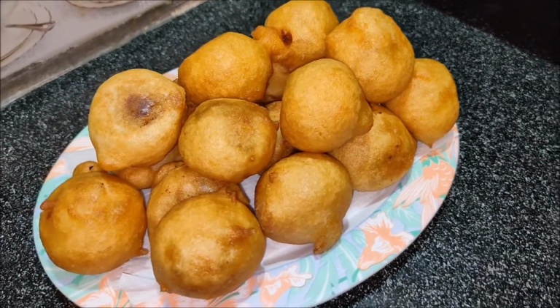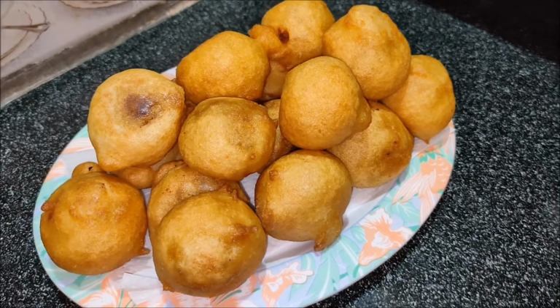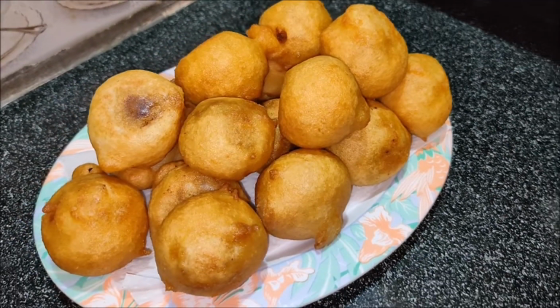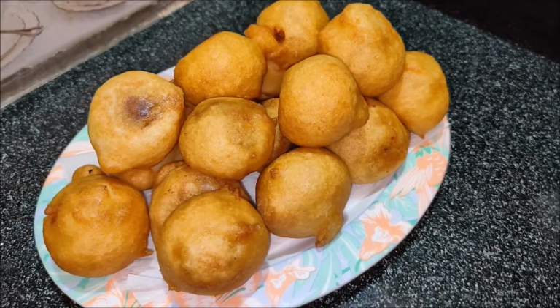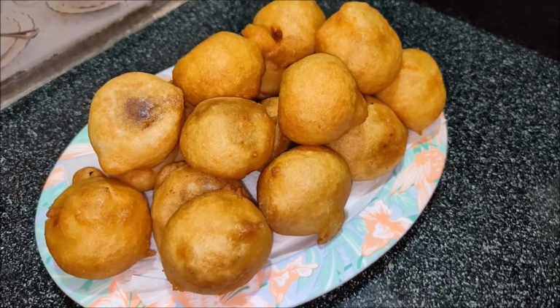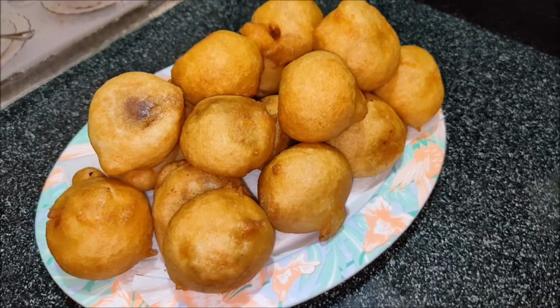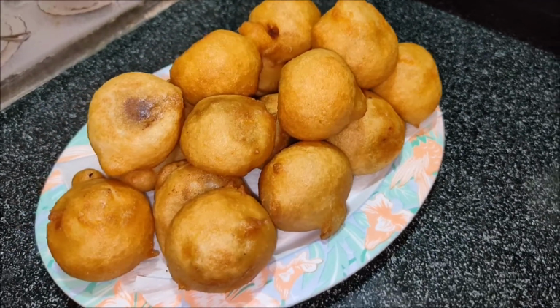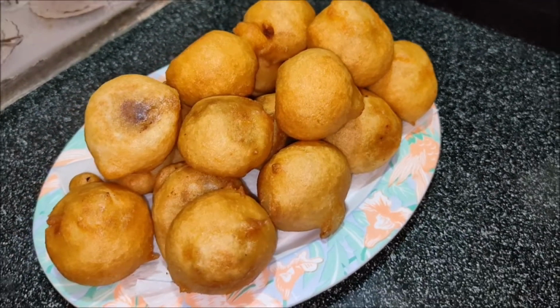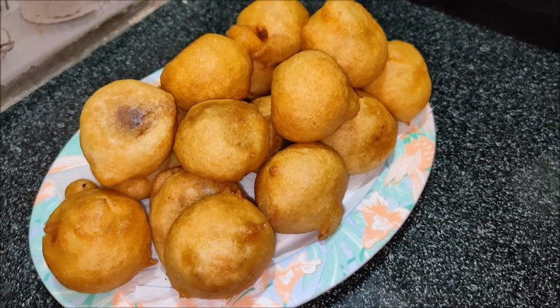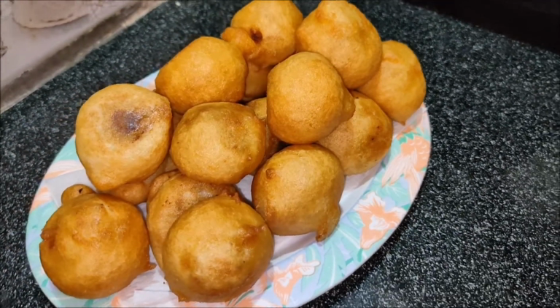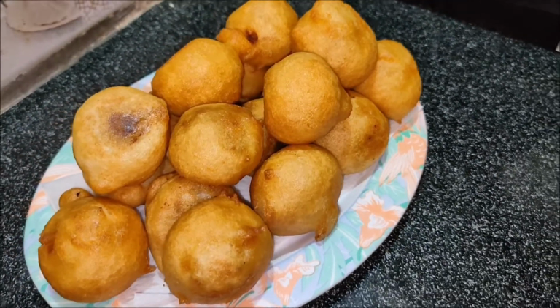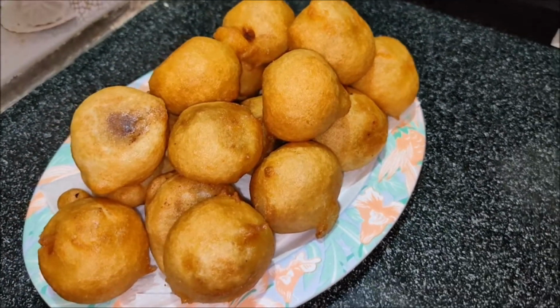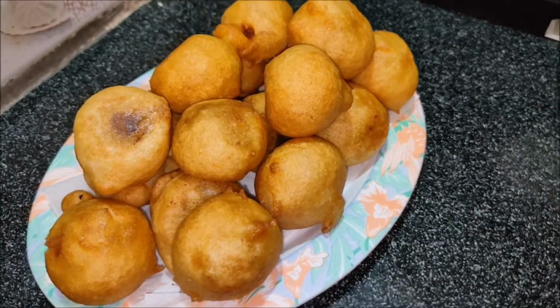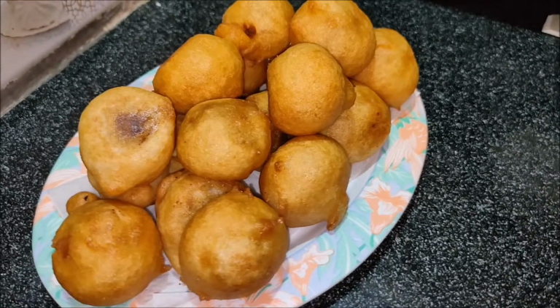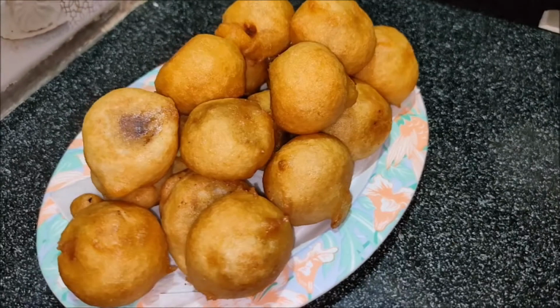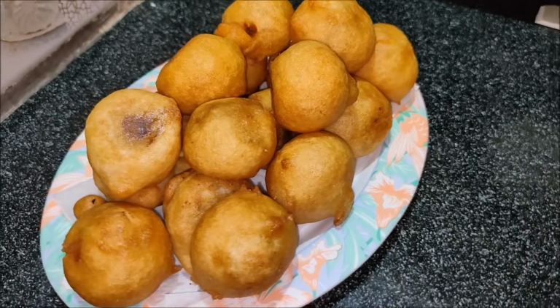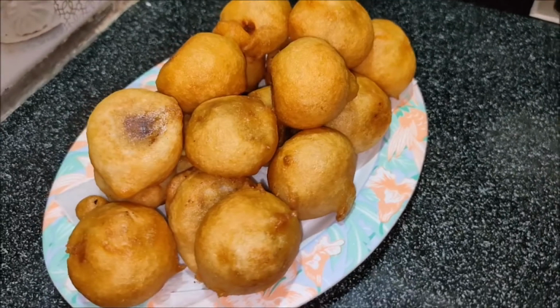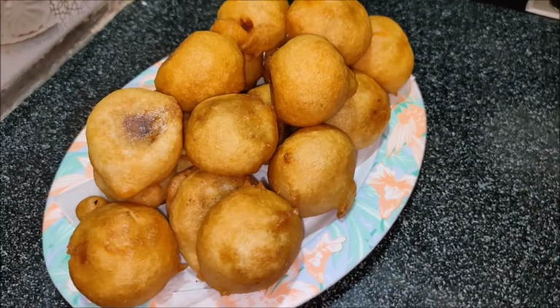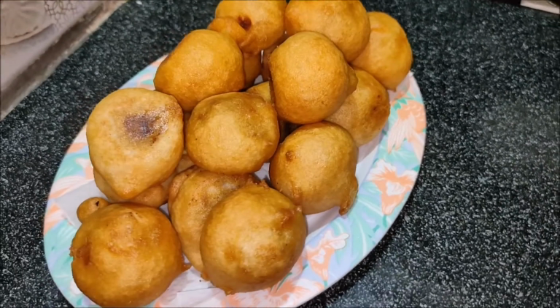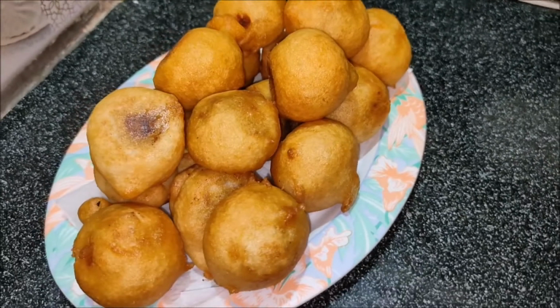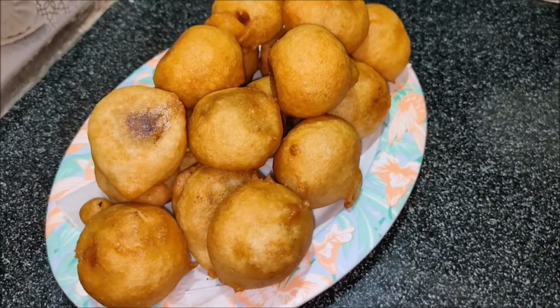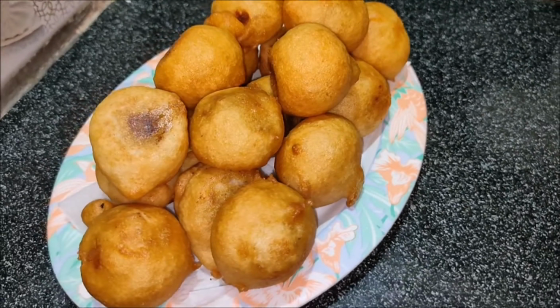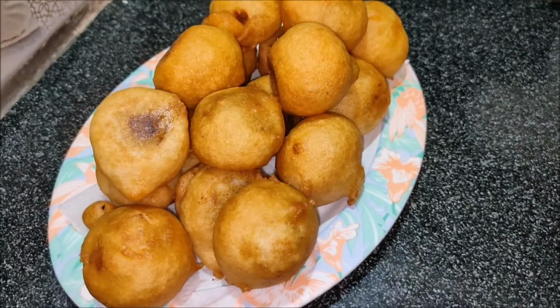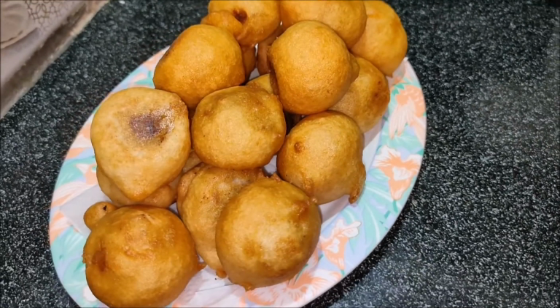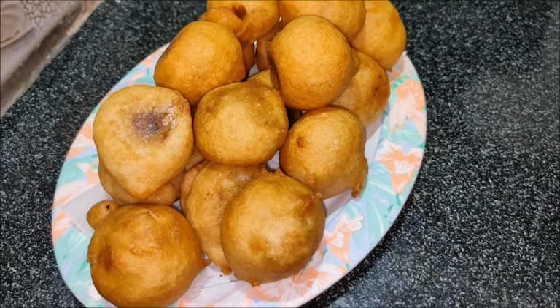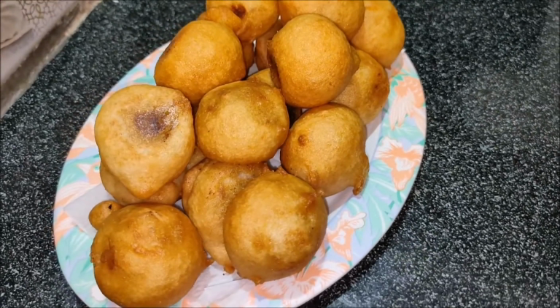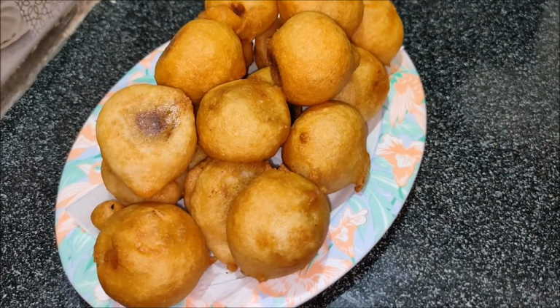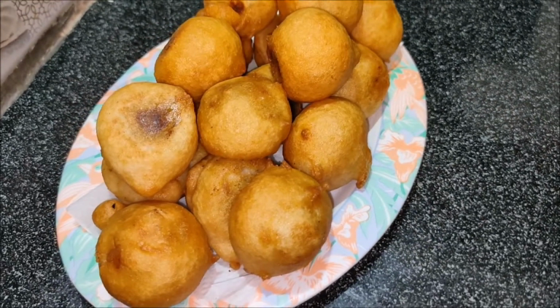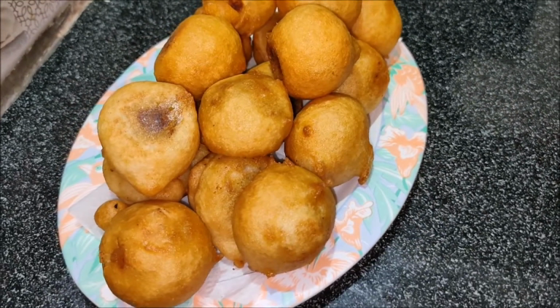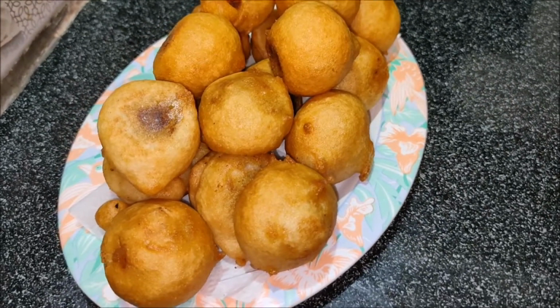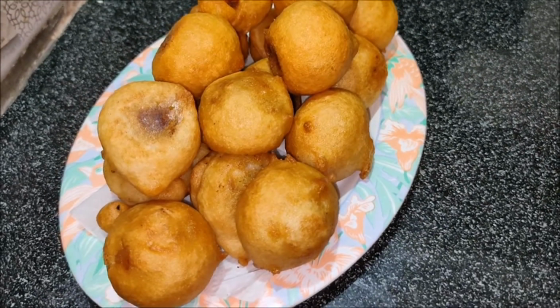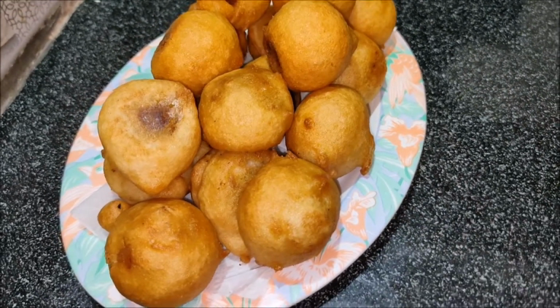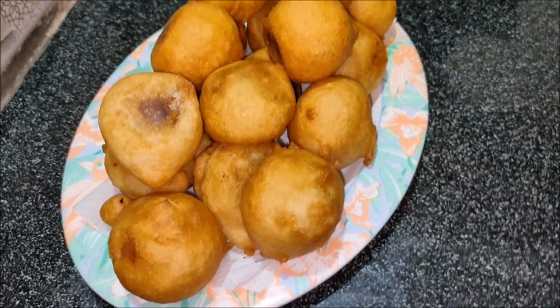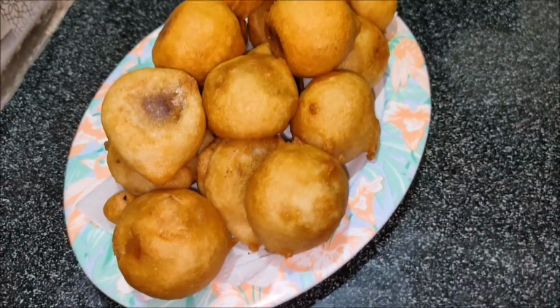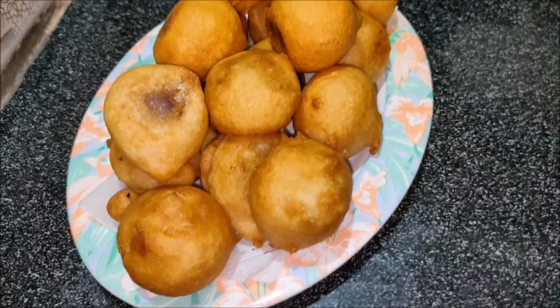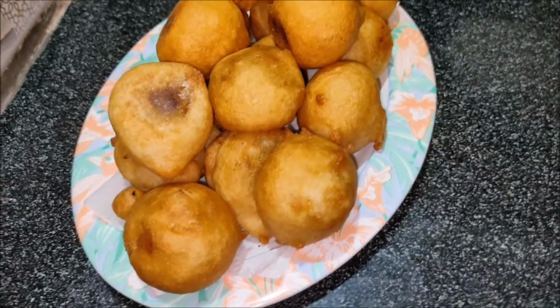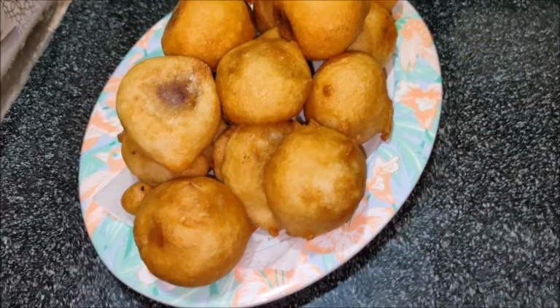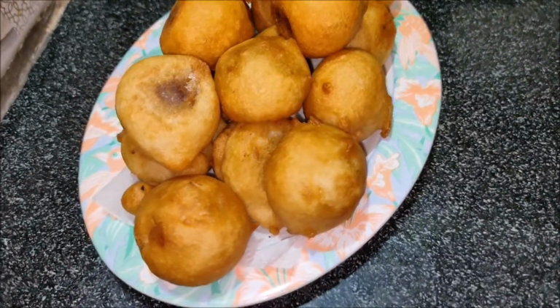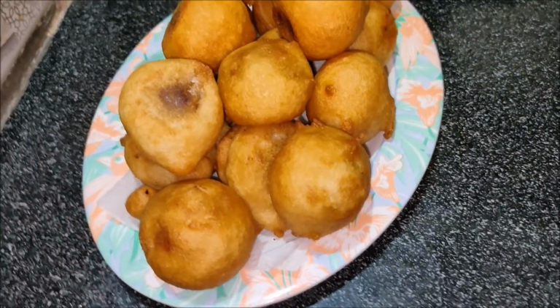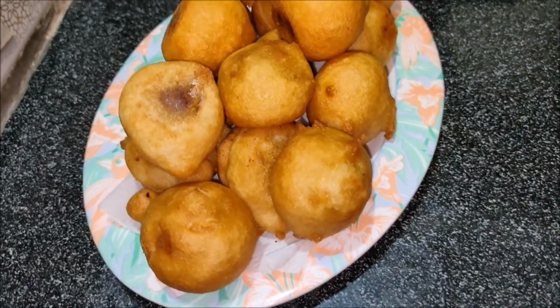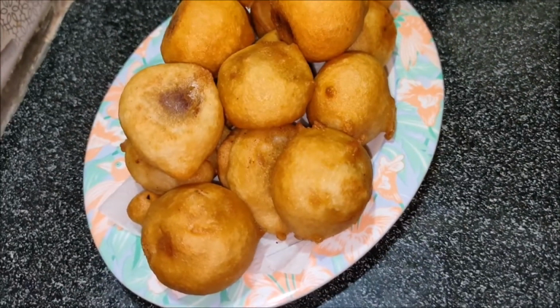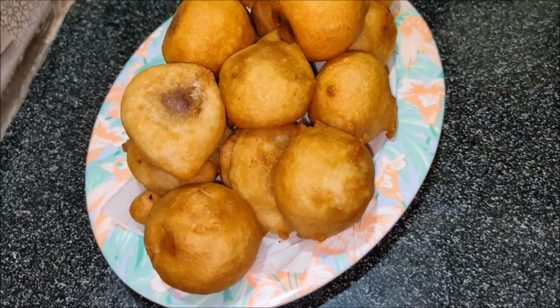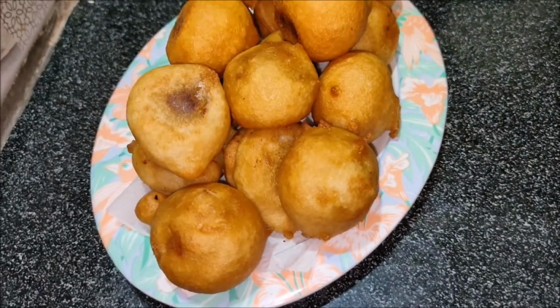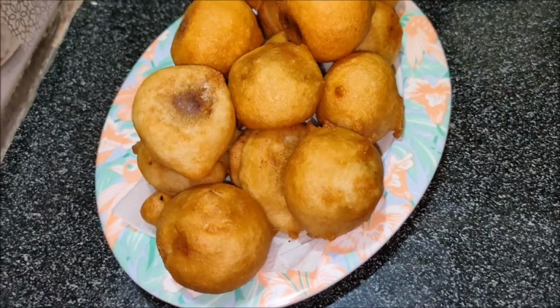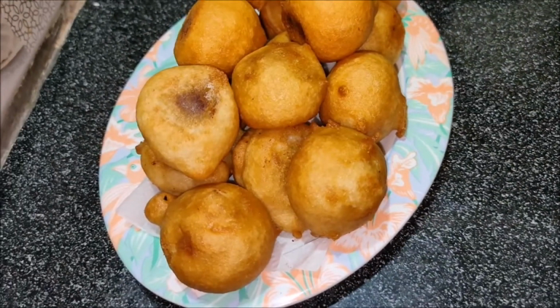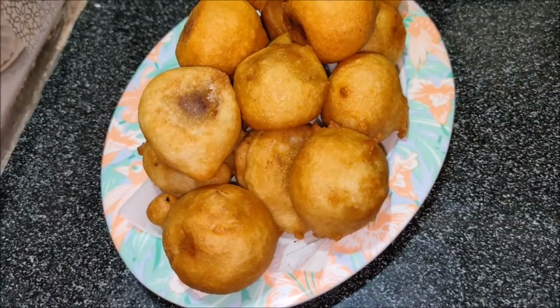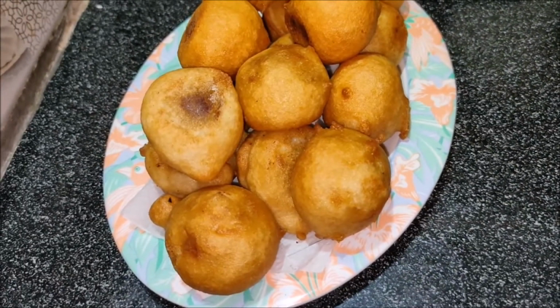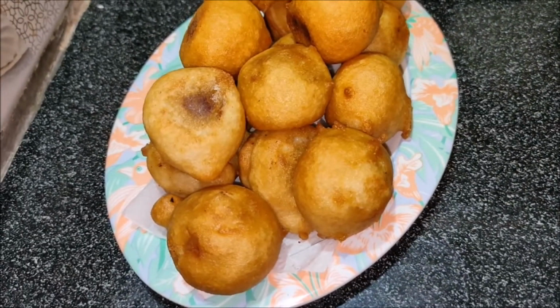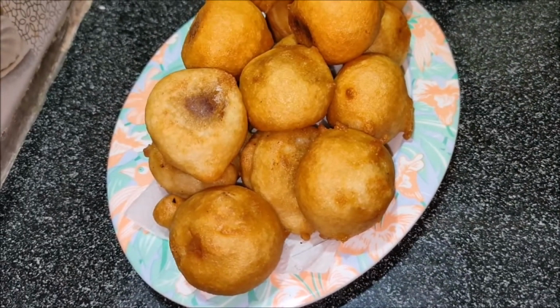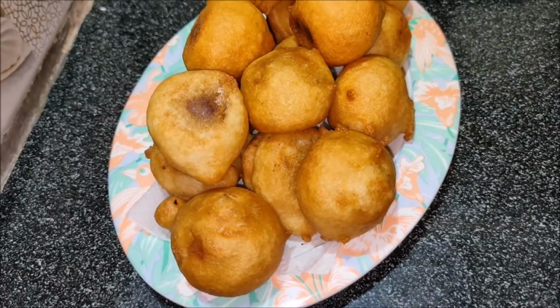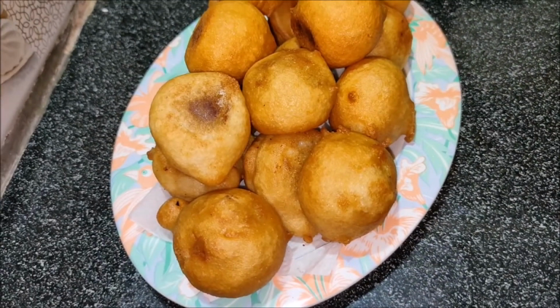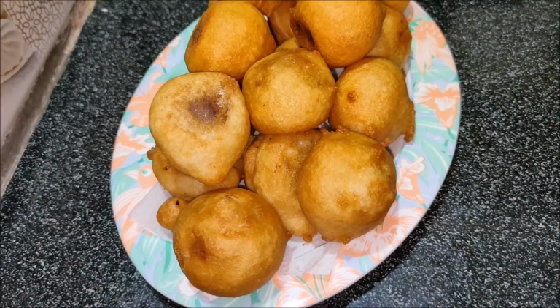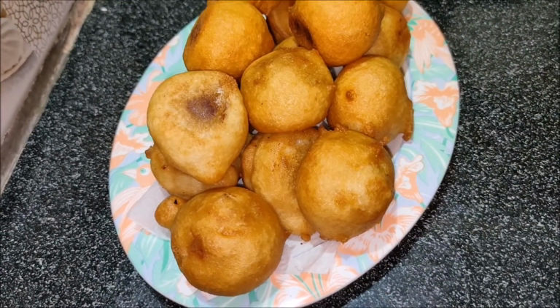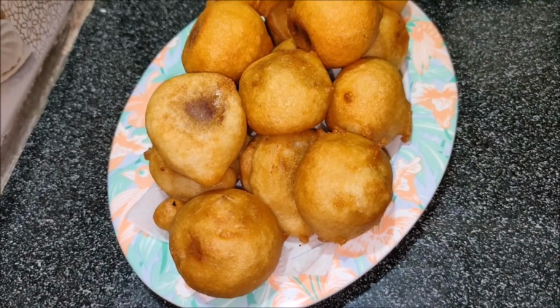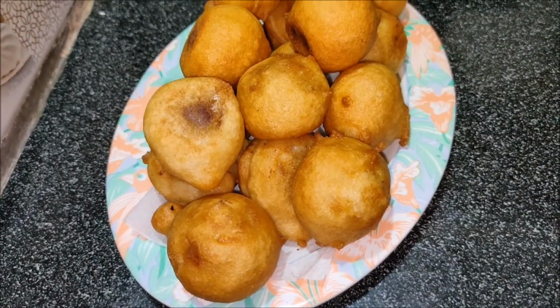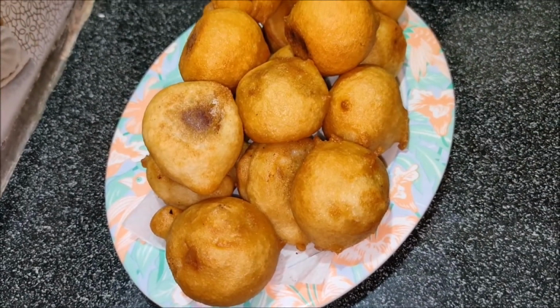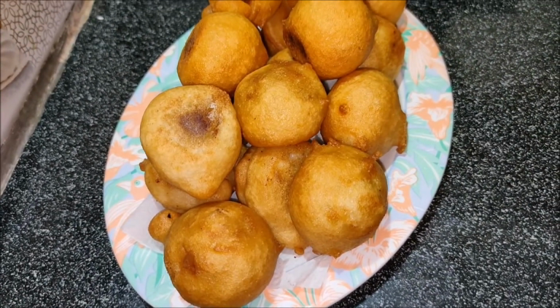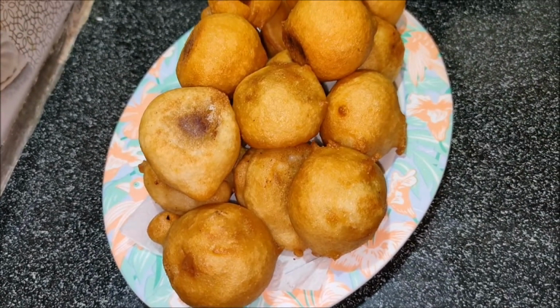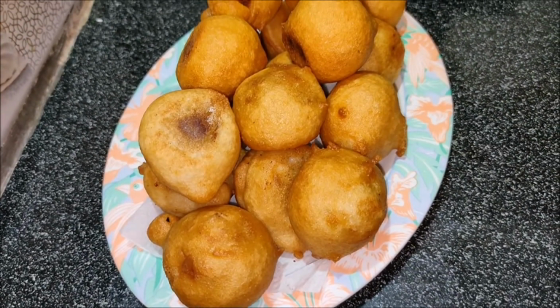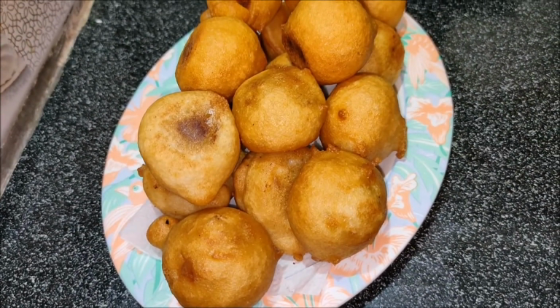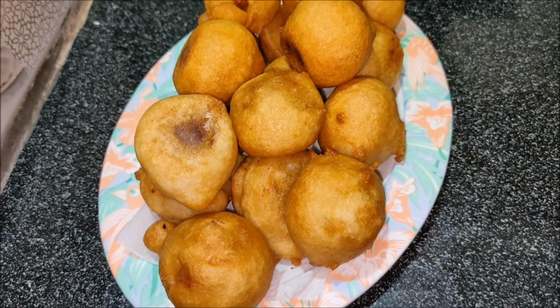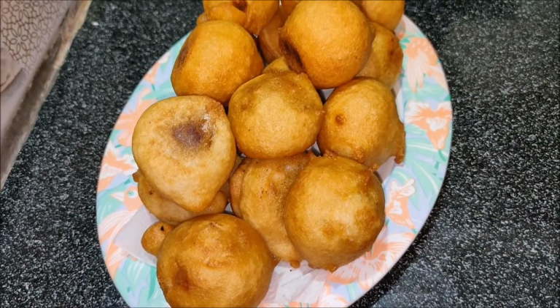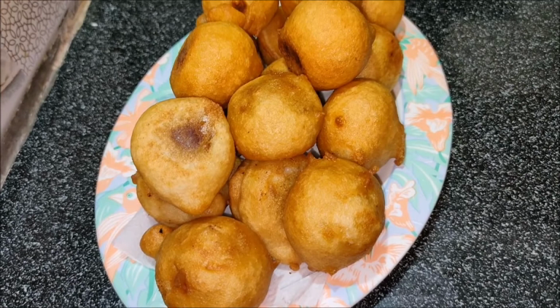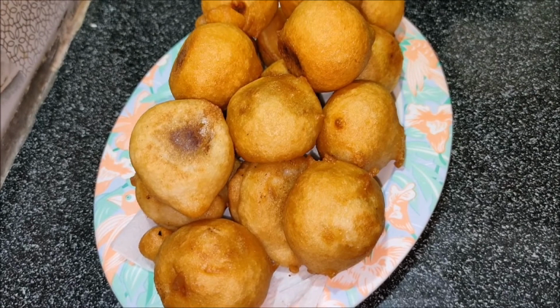We are doing a snack. It has a lot of taste and it's easy. If you like this video, subscribe to our channel.